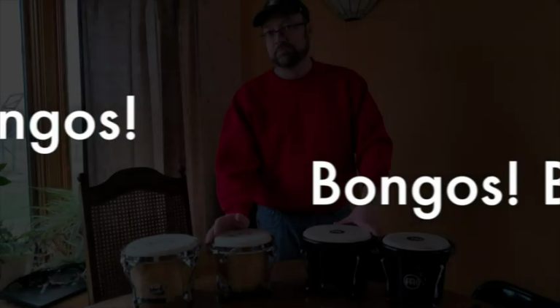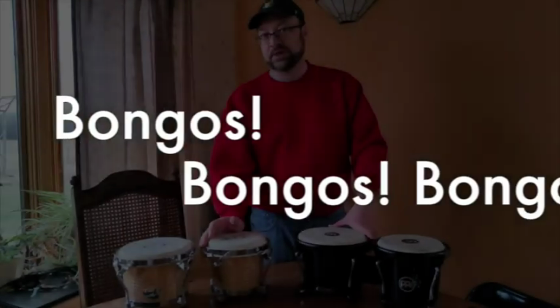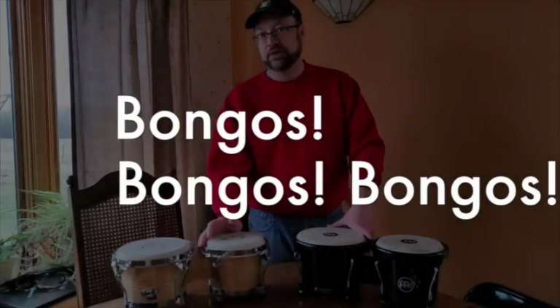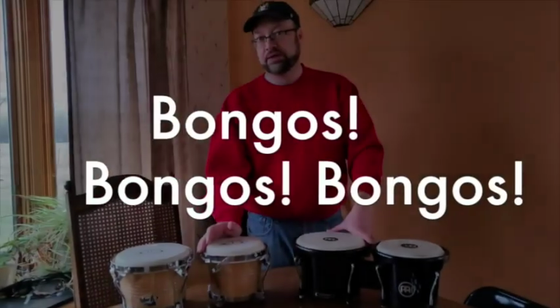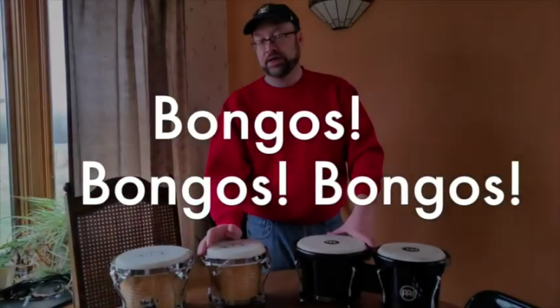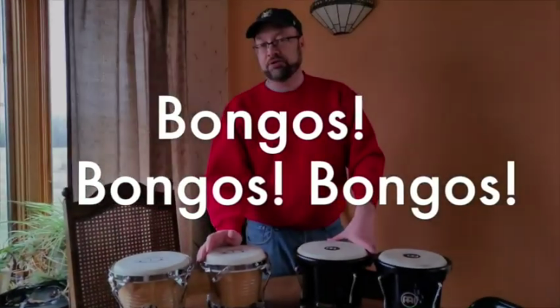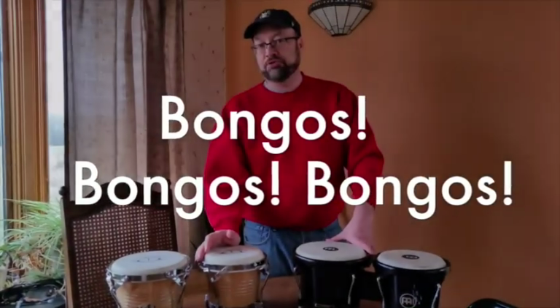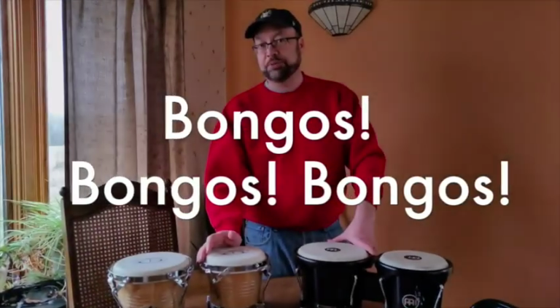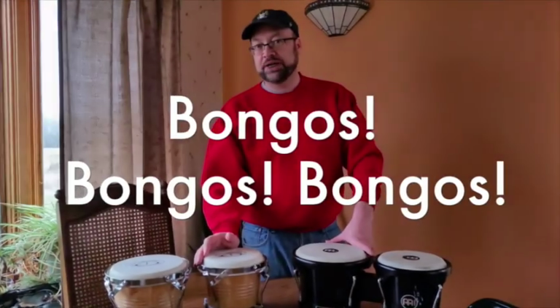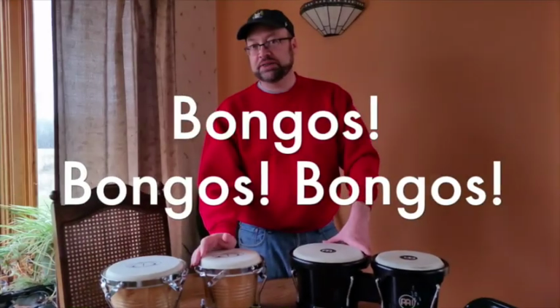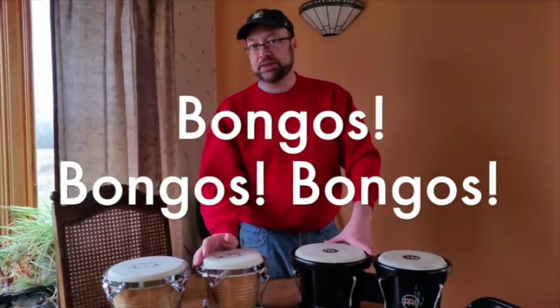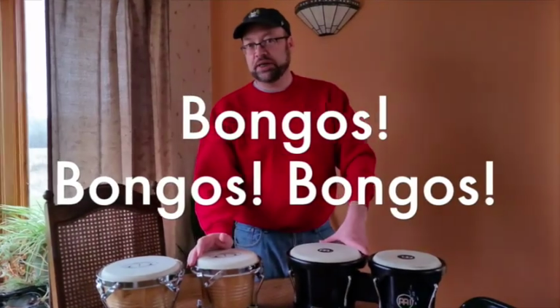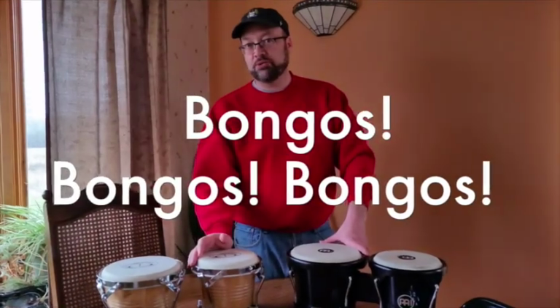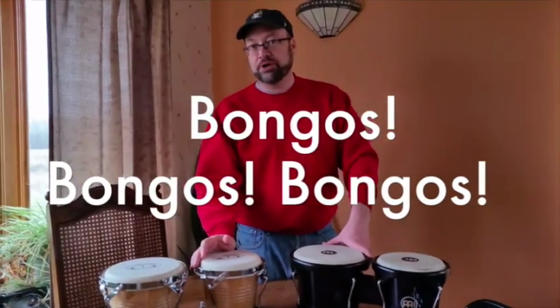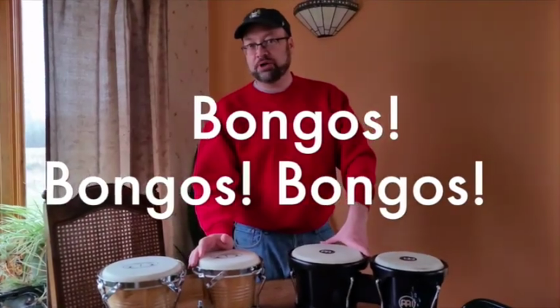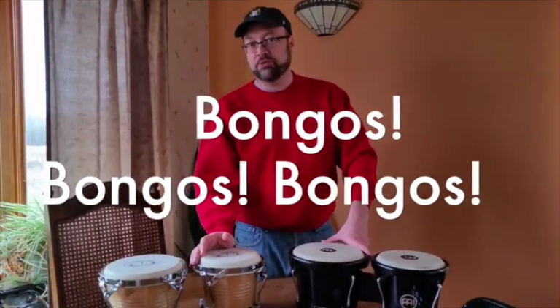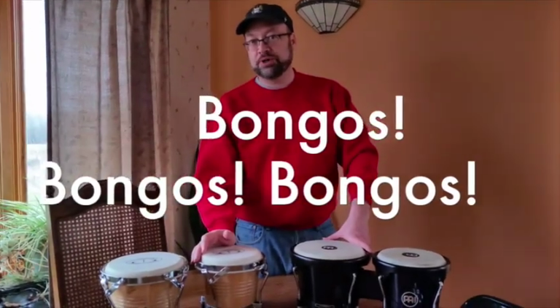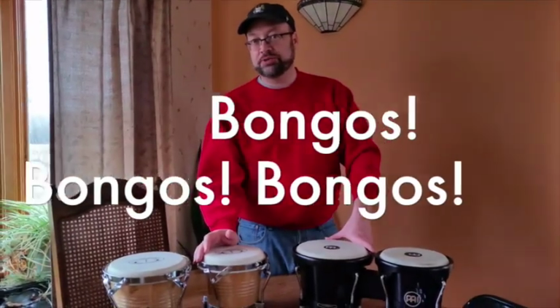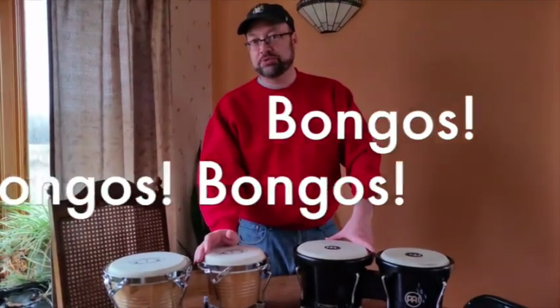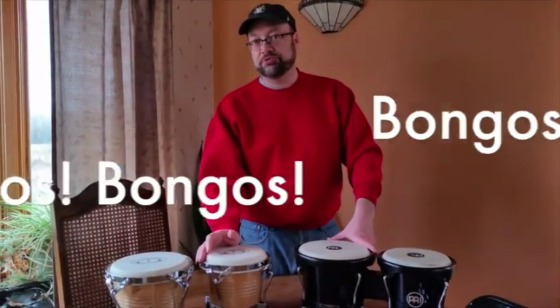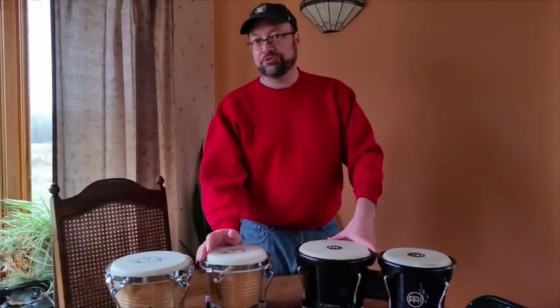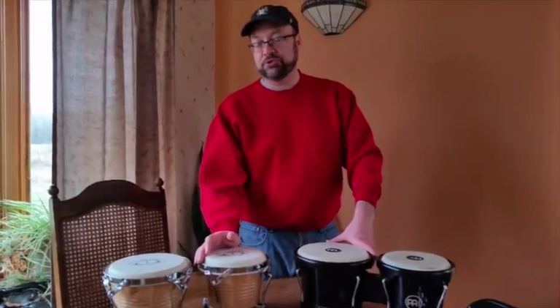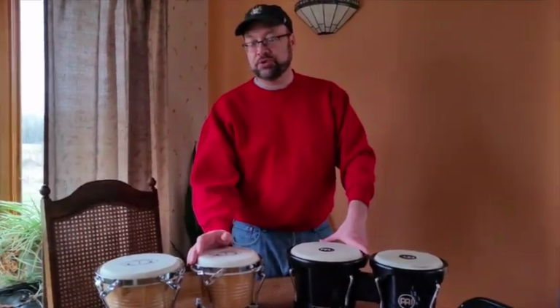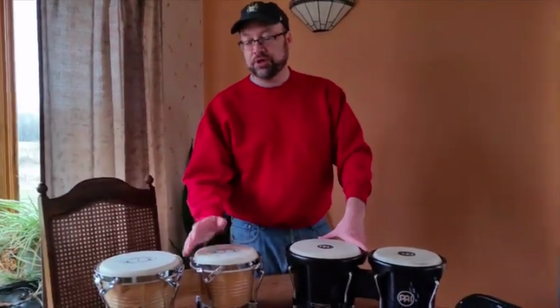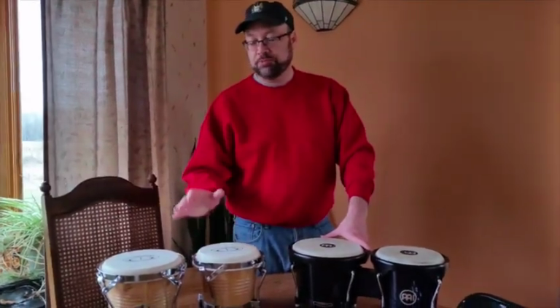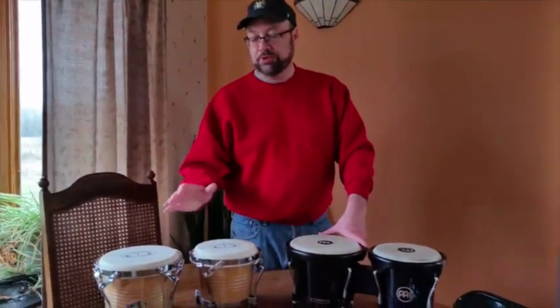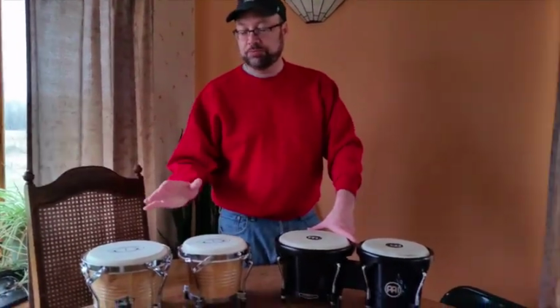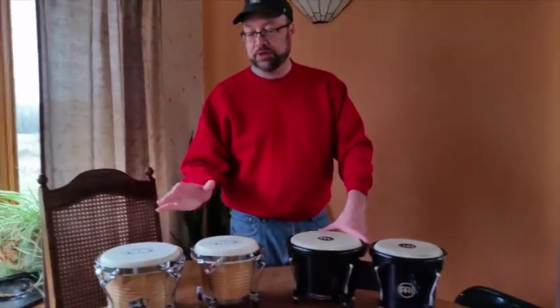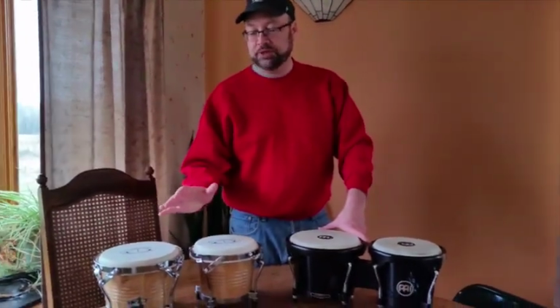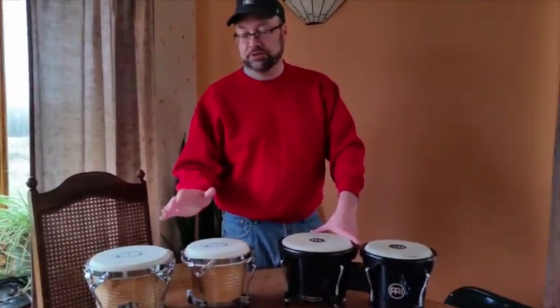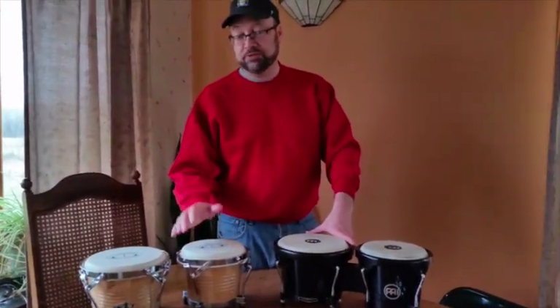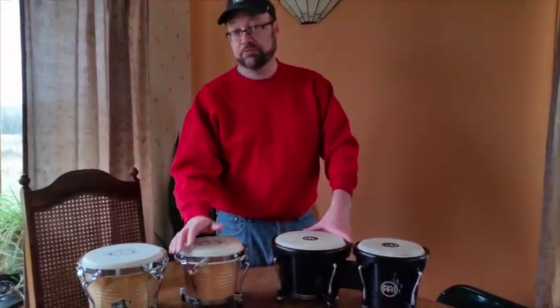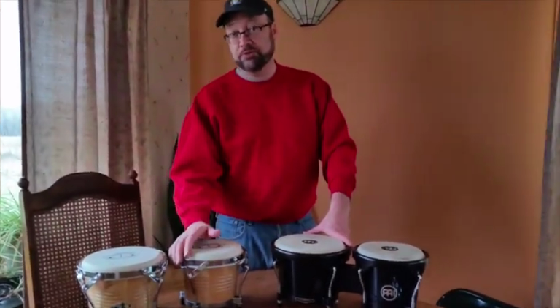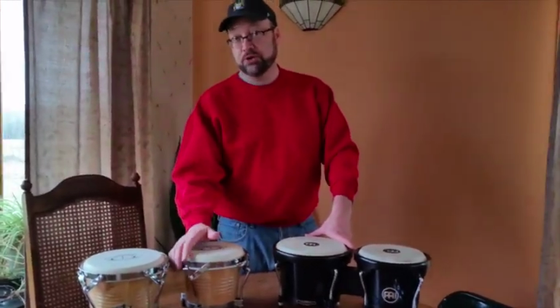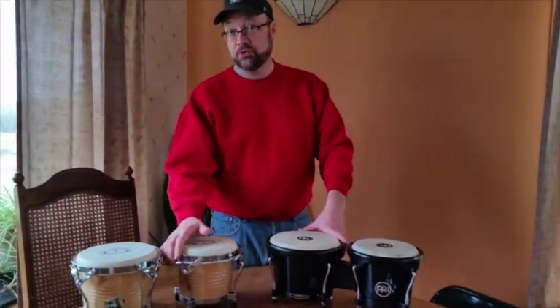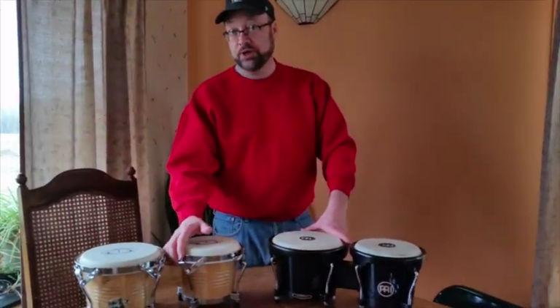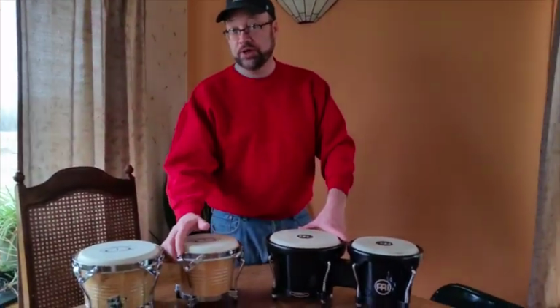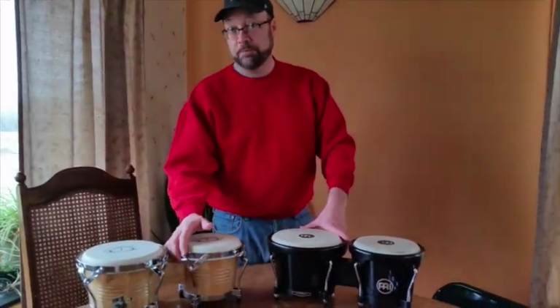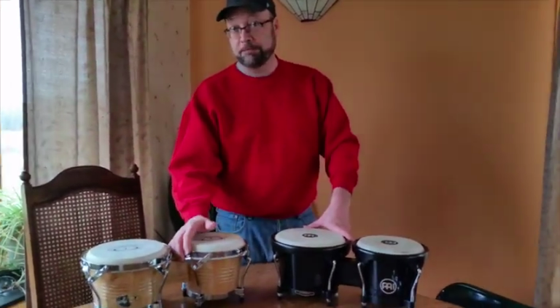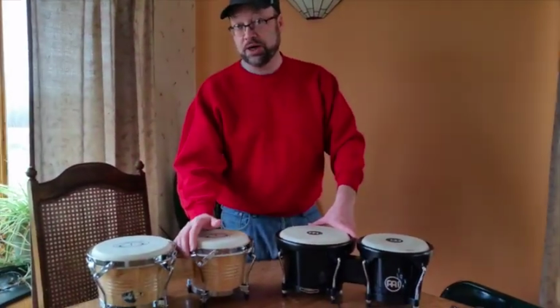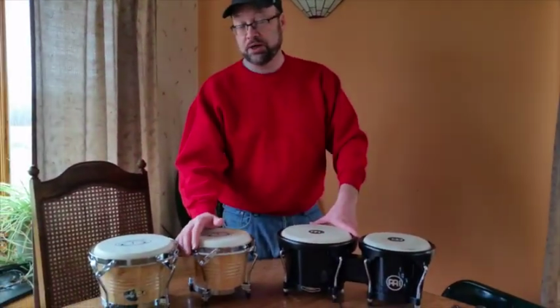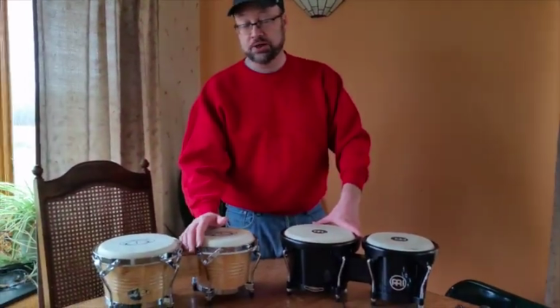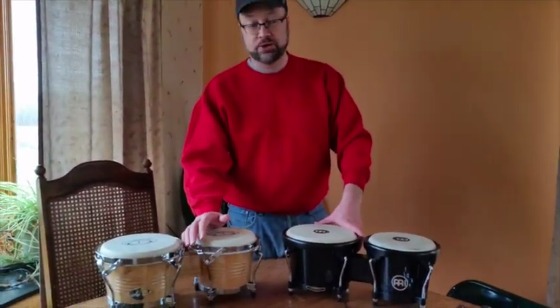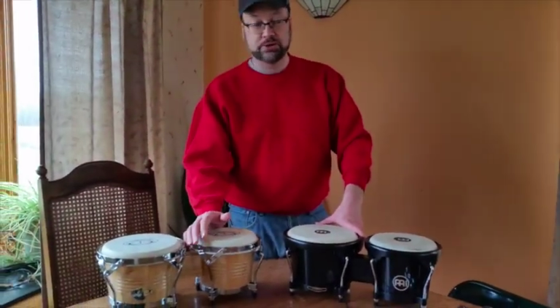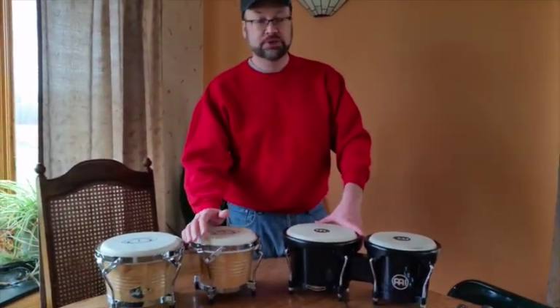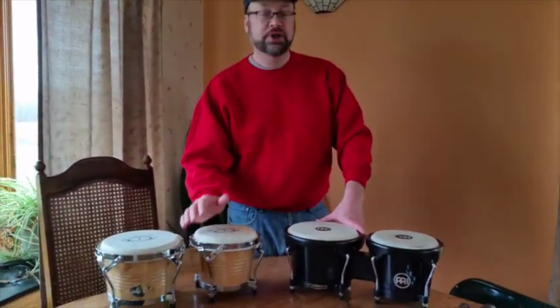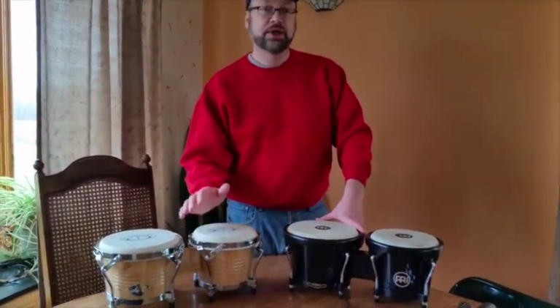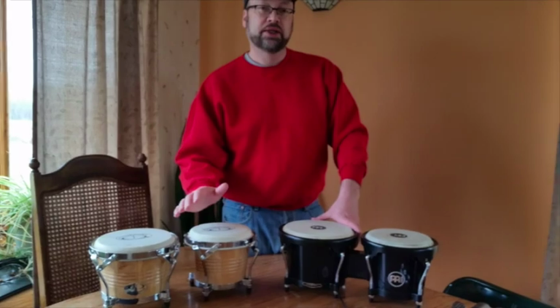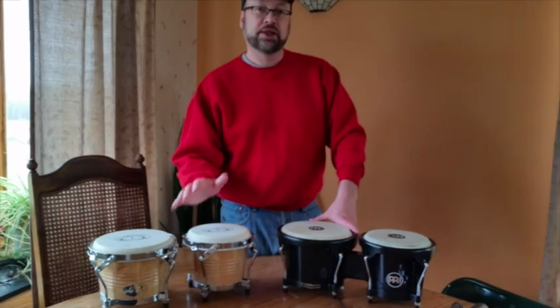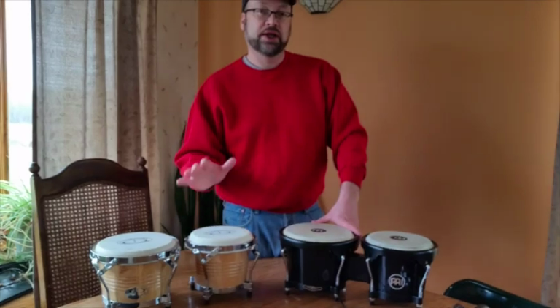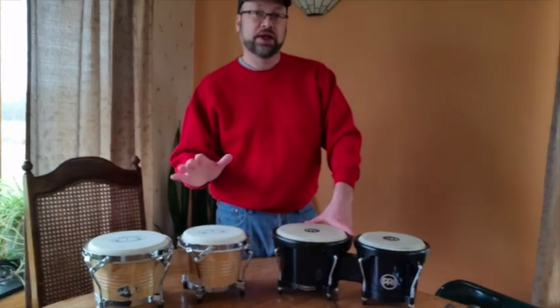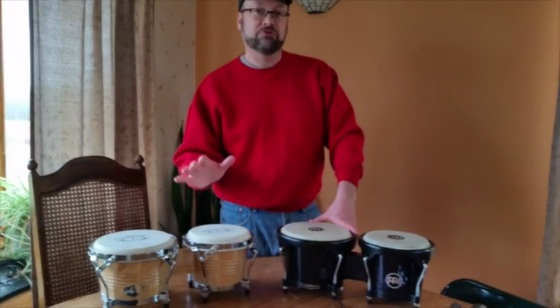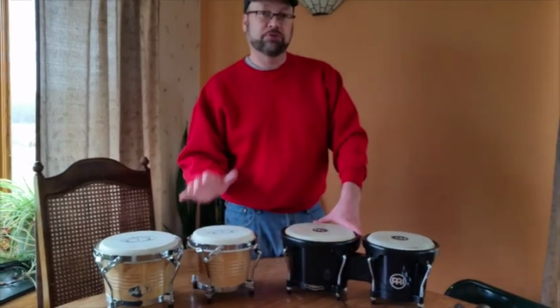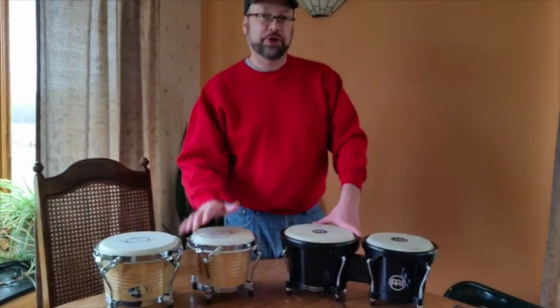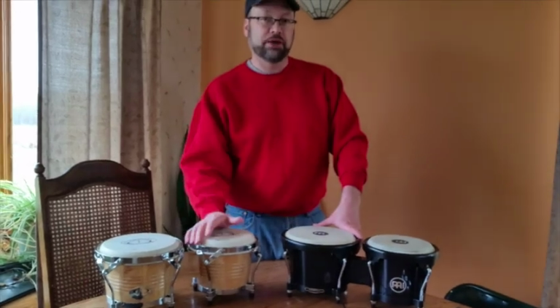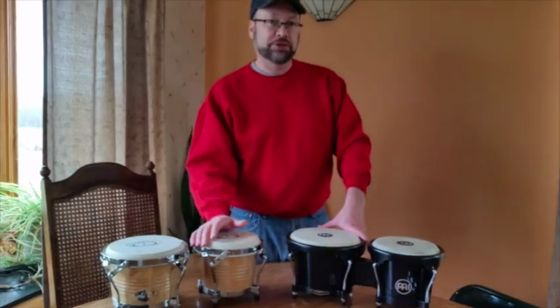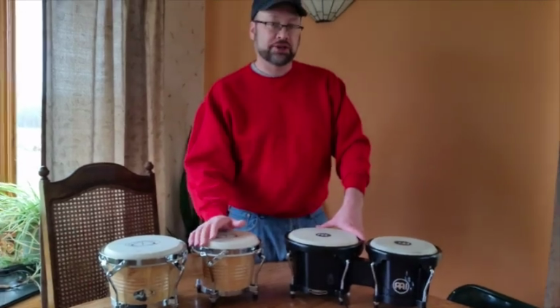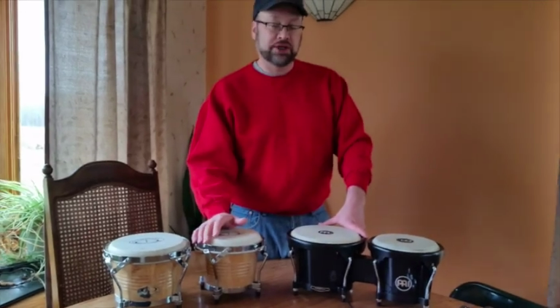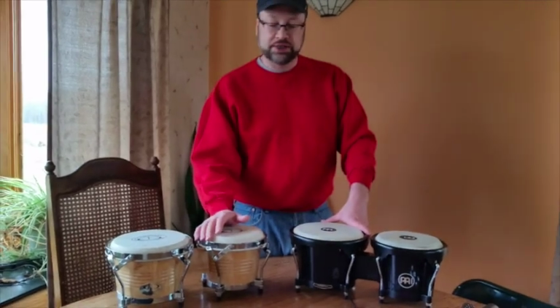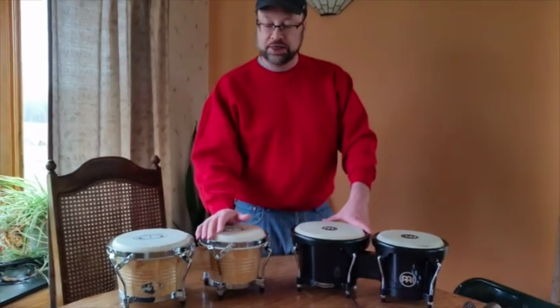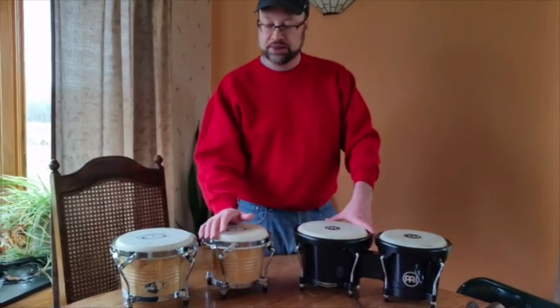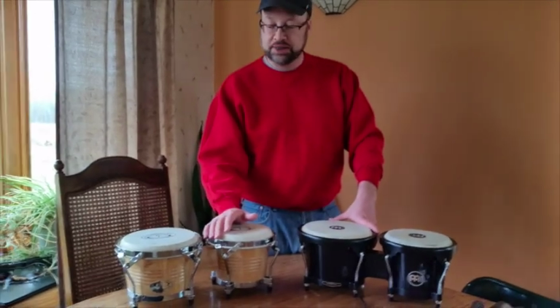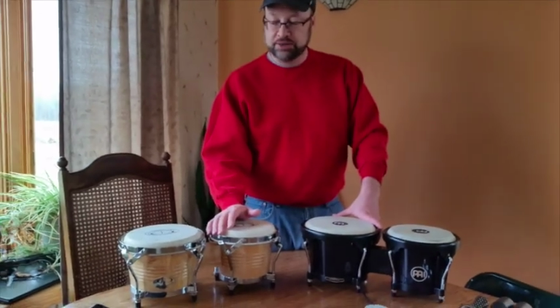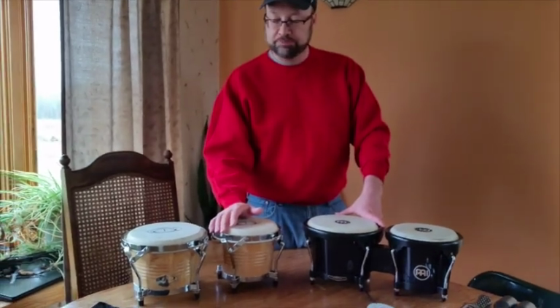Hey everybody, today we are going to review a couple of pairs of low-end bongos that I got from Amazon.com.